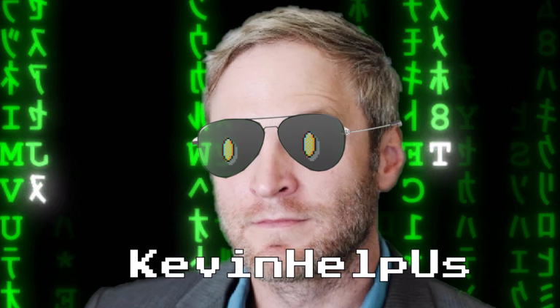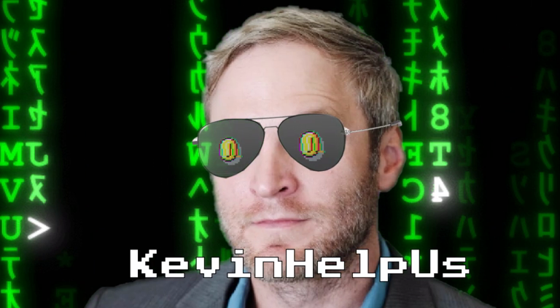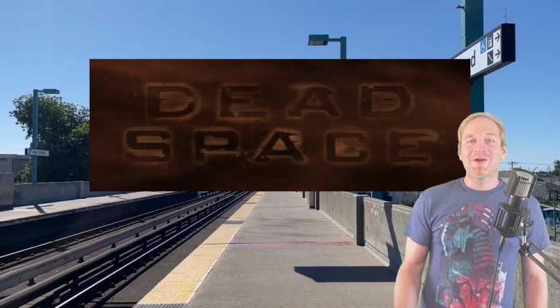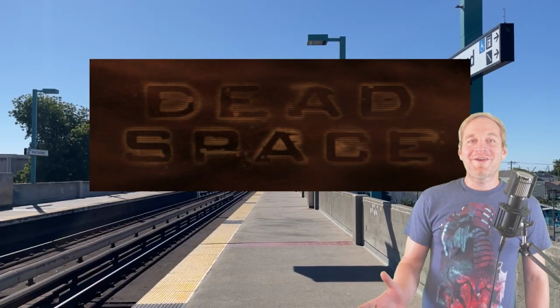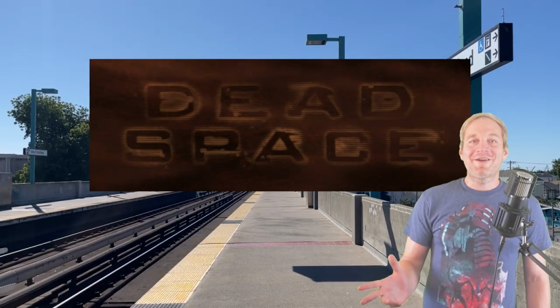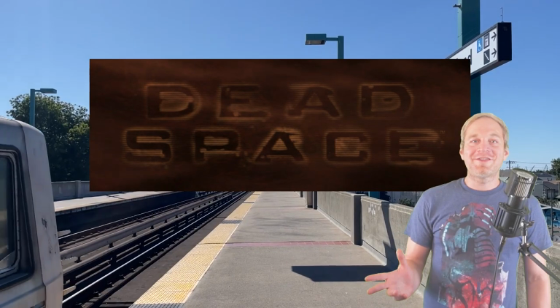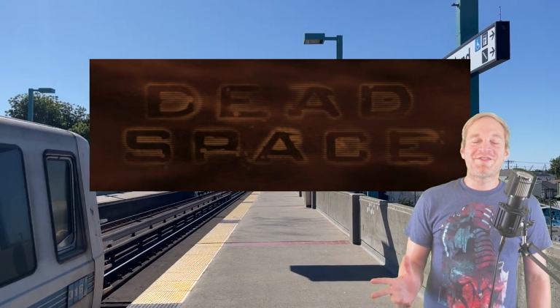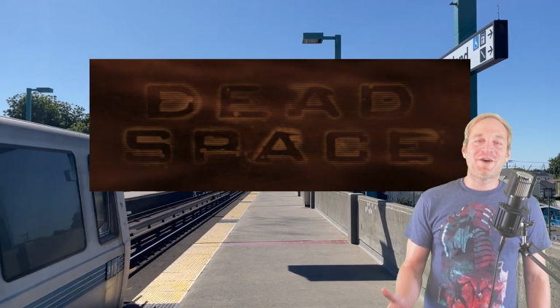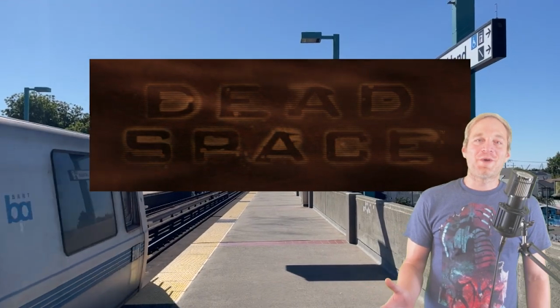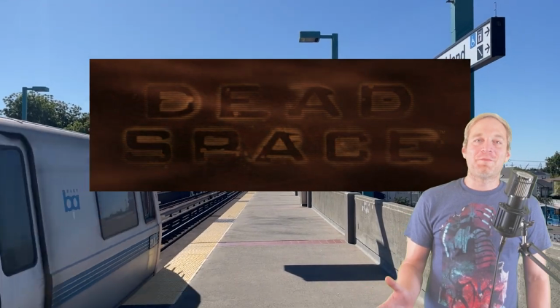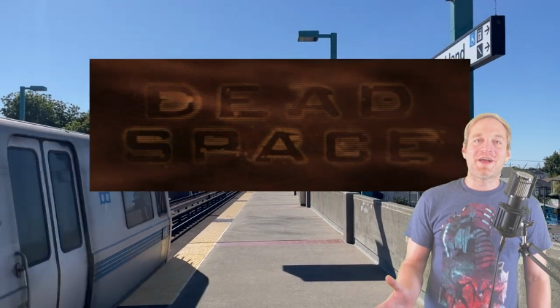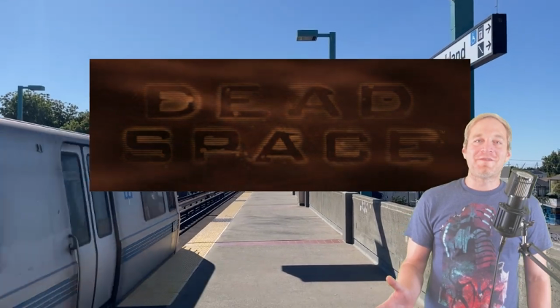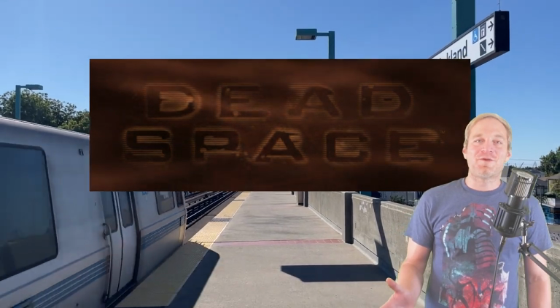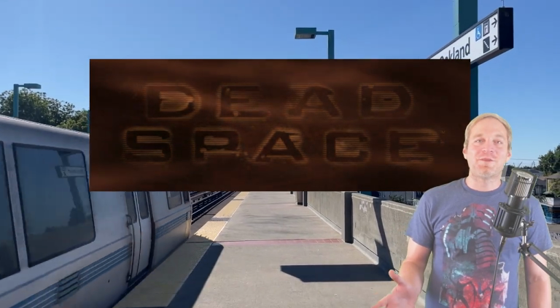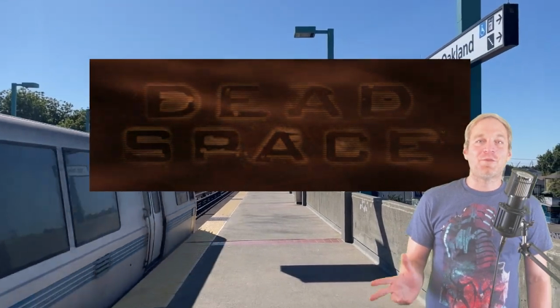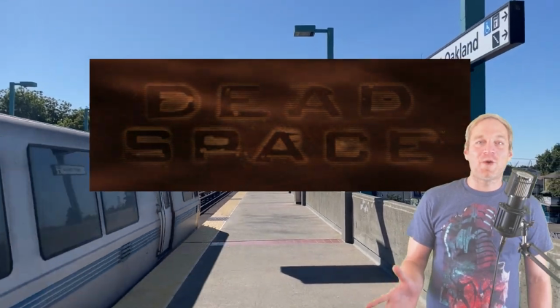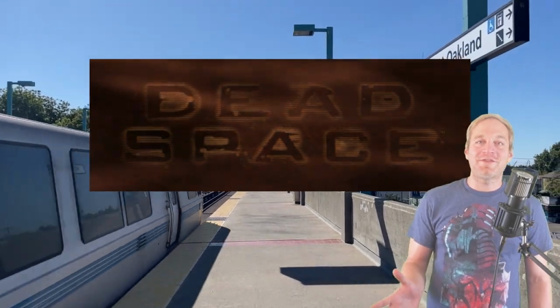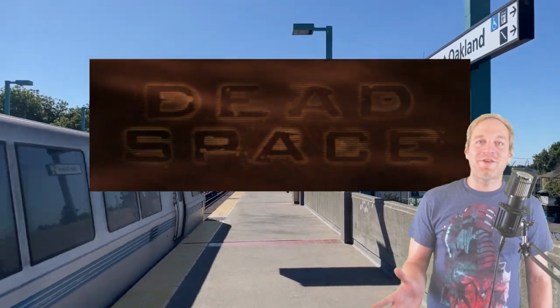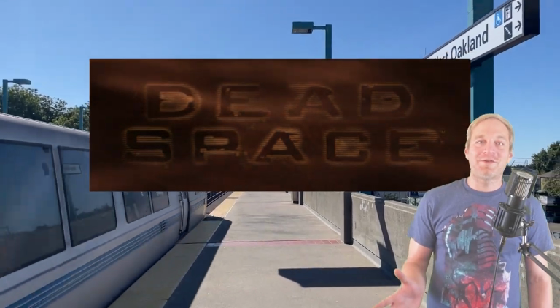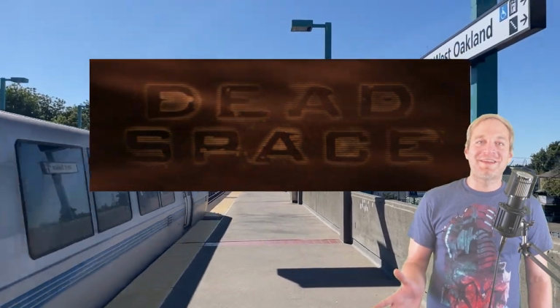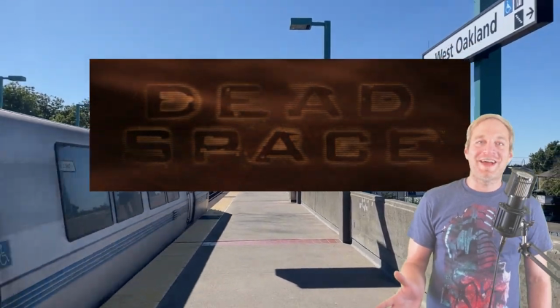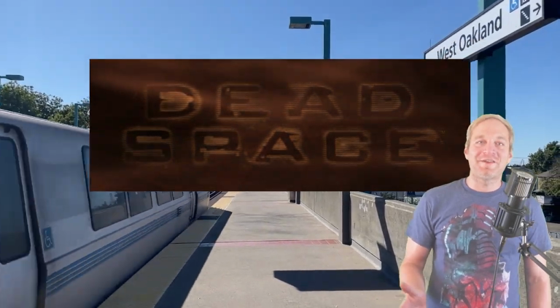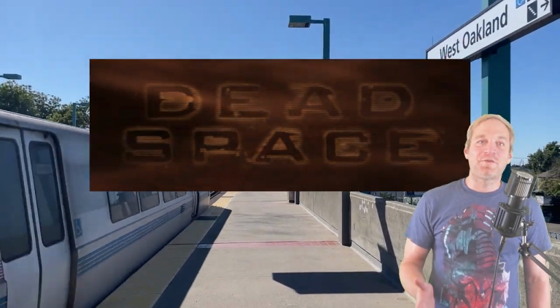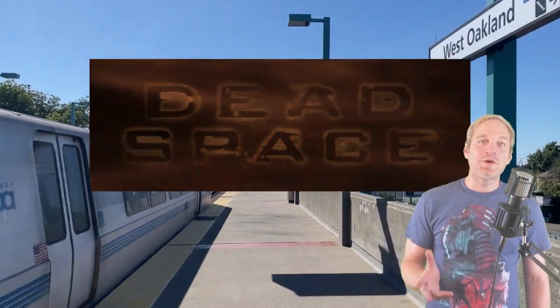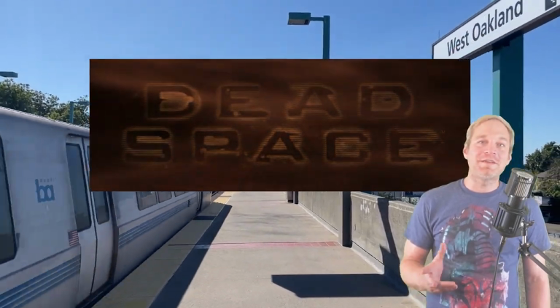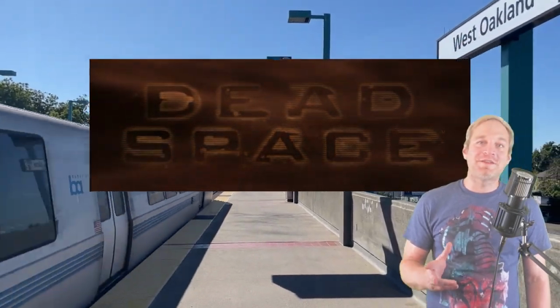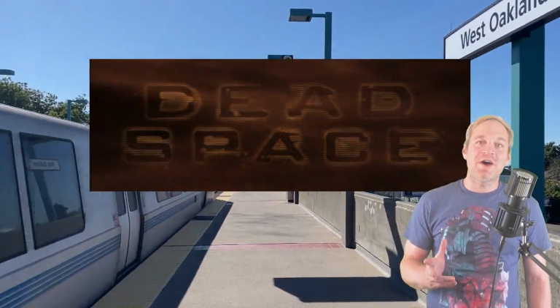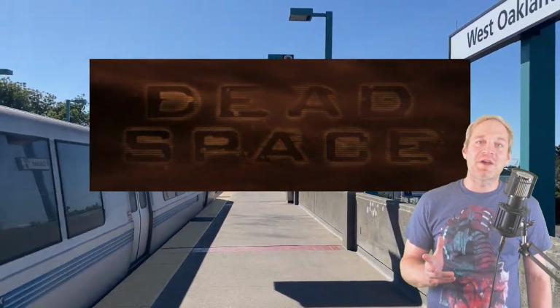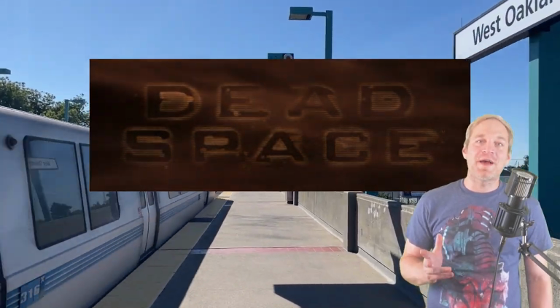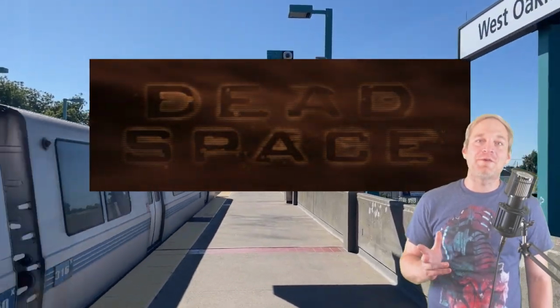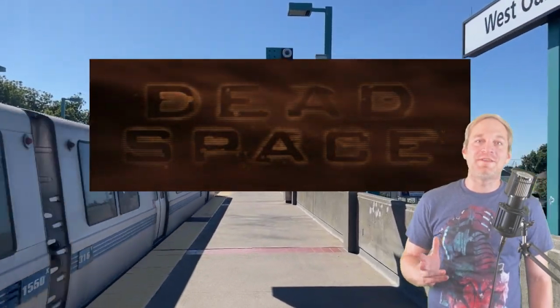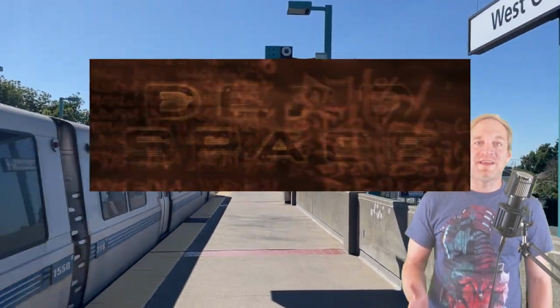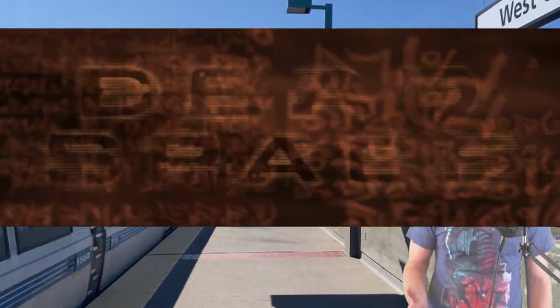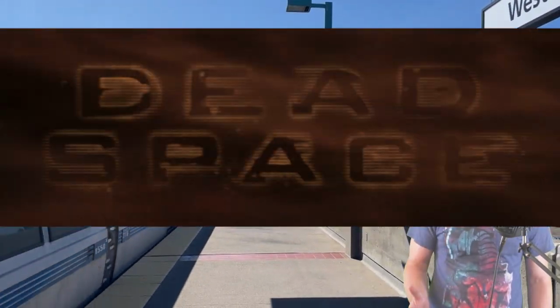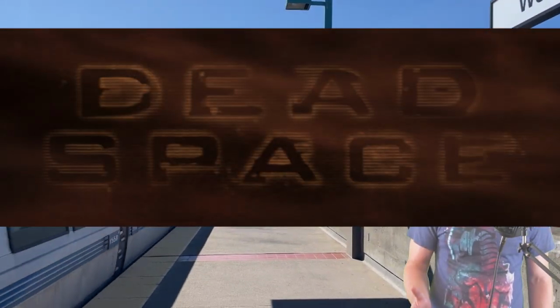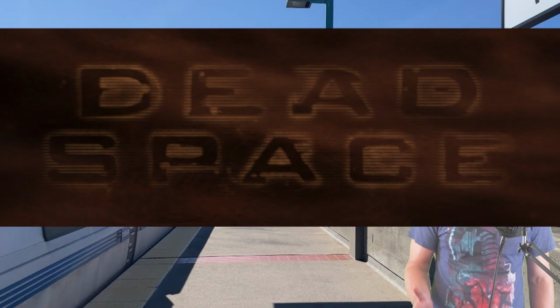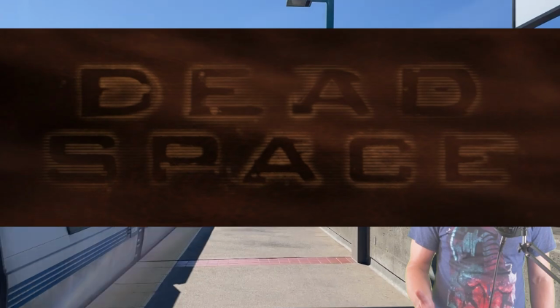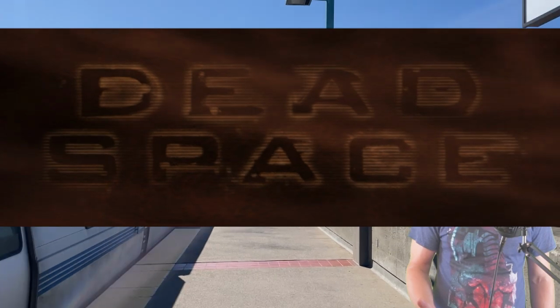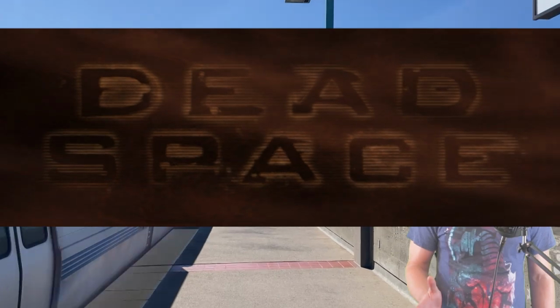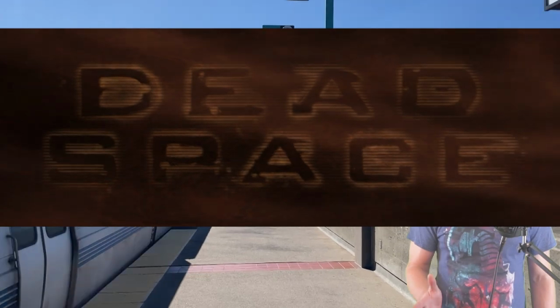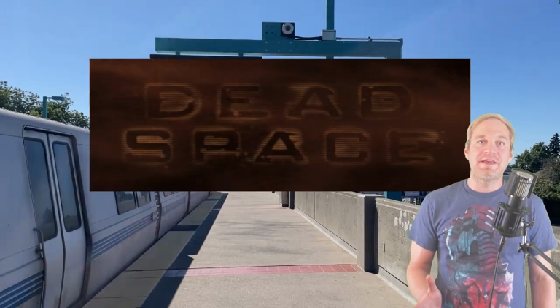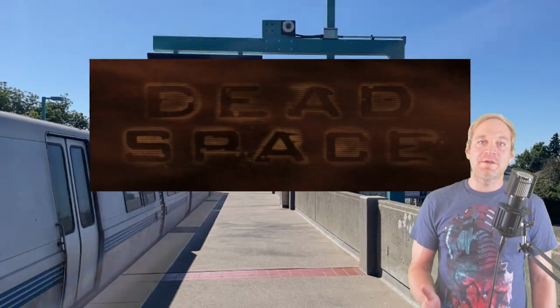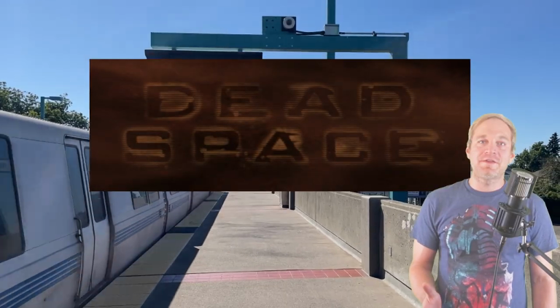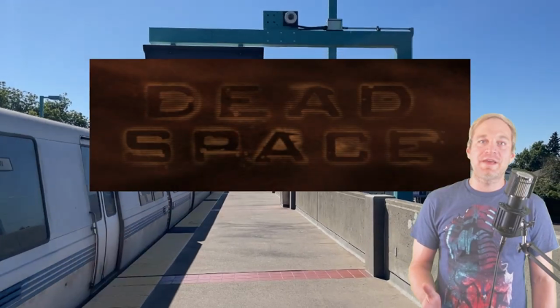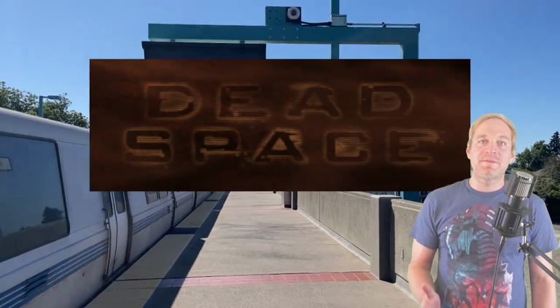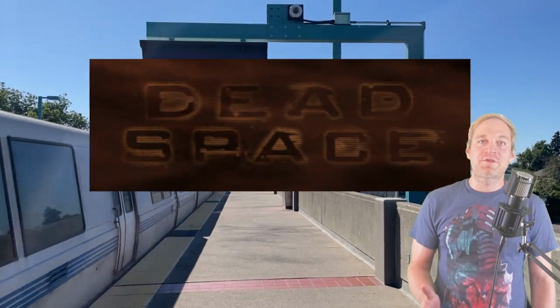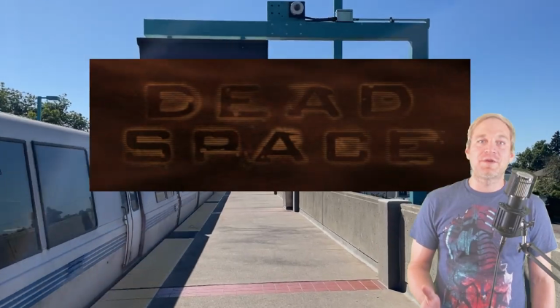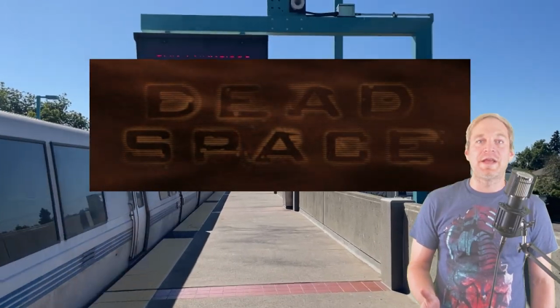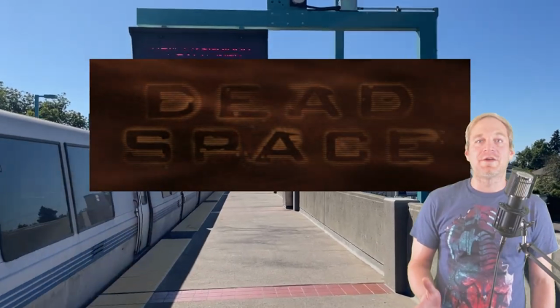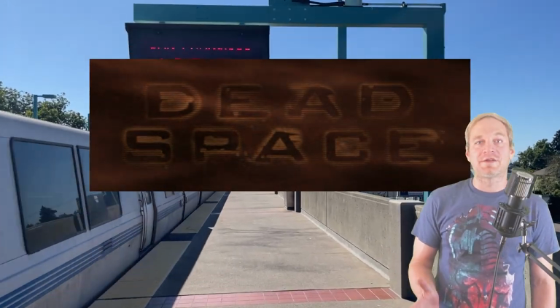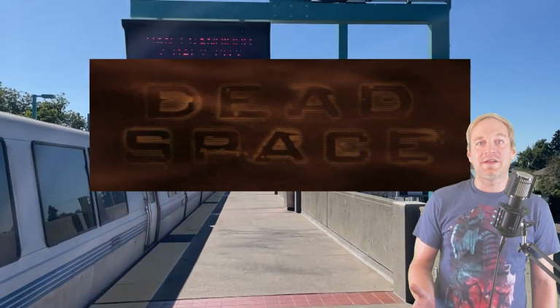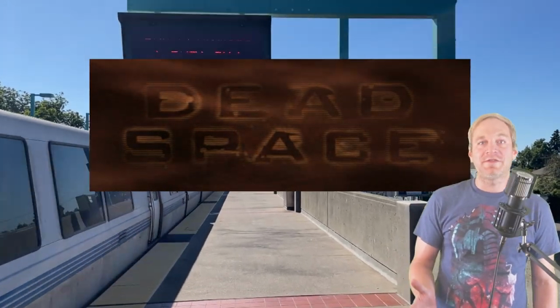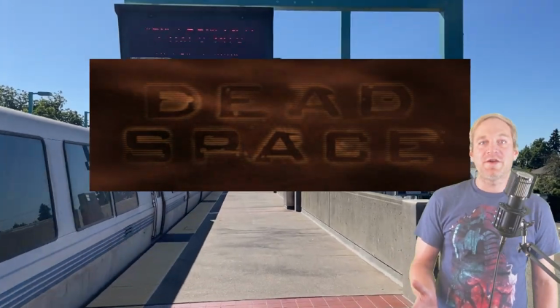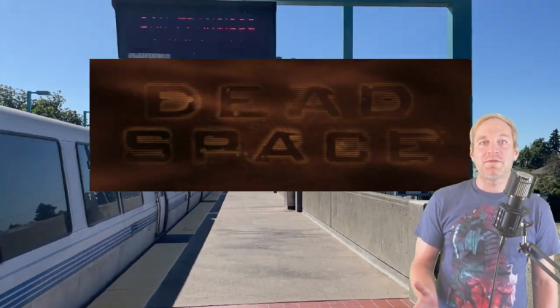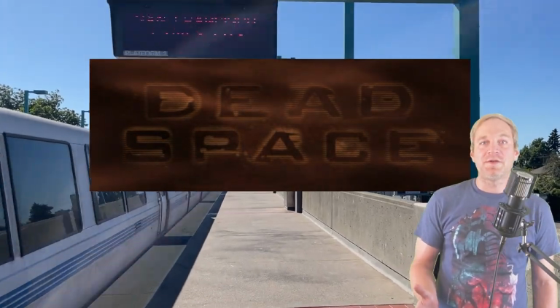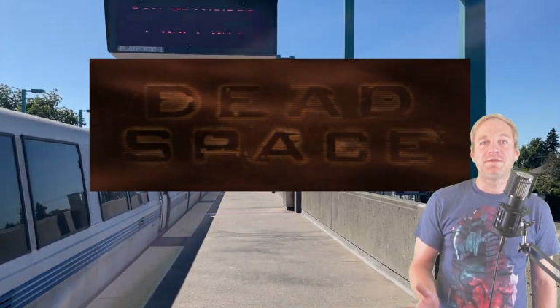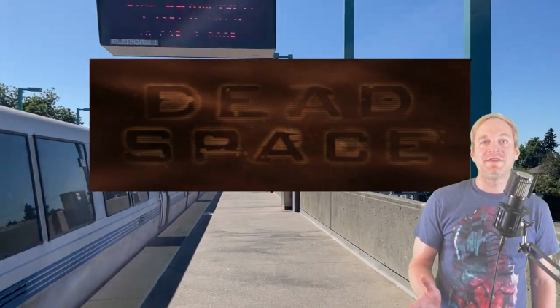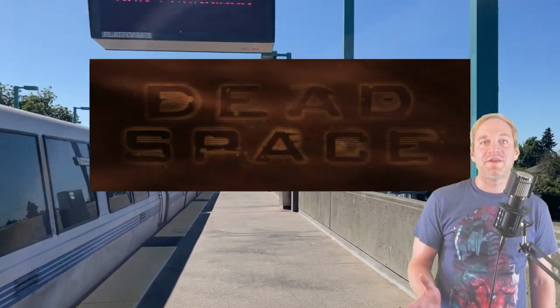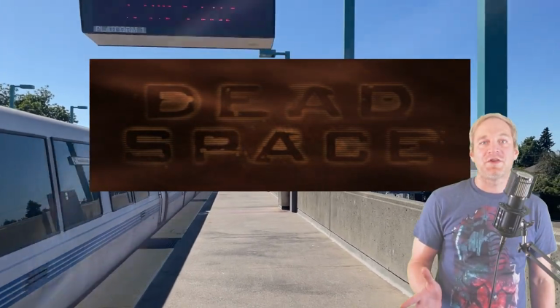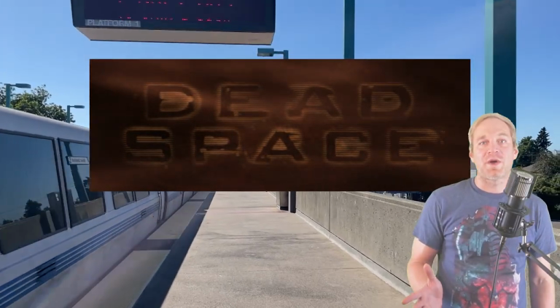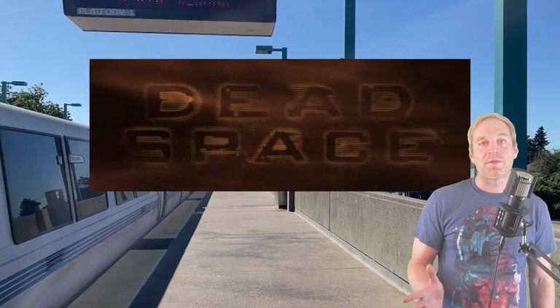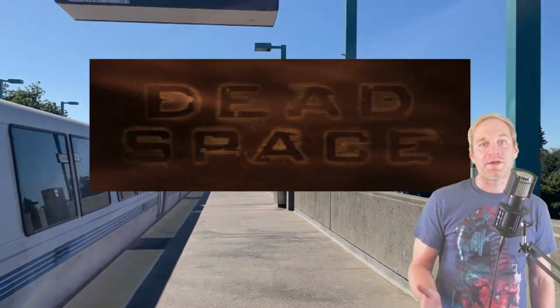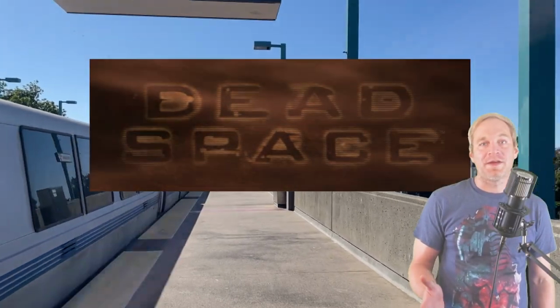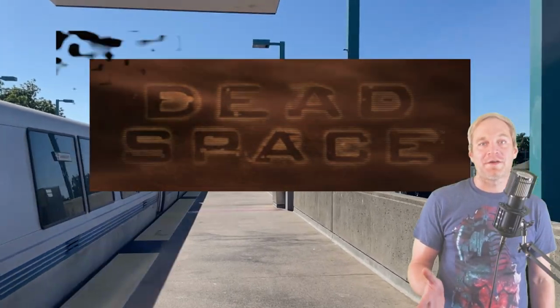We're on a subway platform in West Oakland, California to talk about Dead Space. And here's the game's creator, Glenn Schofield, to tell you why we're here.